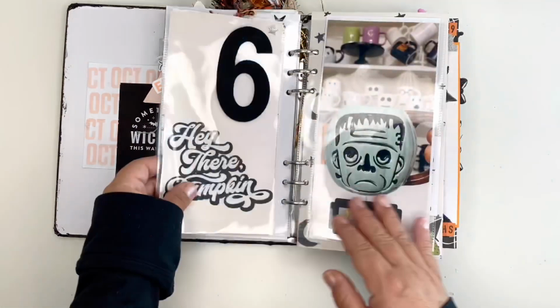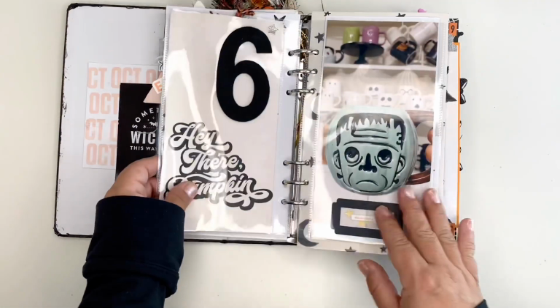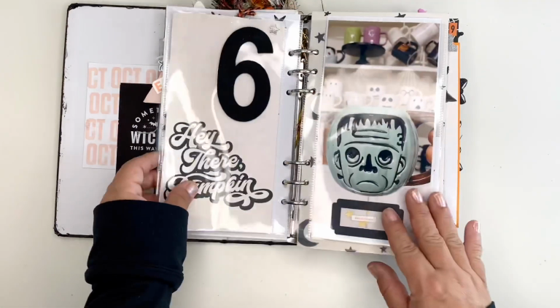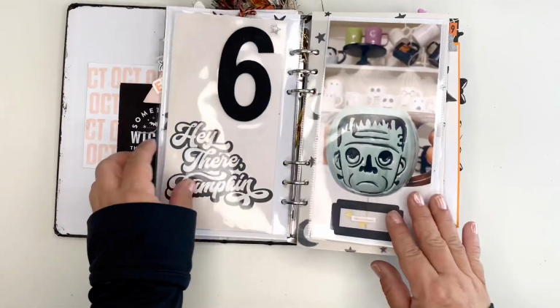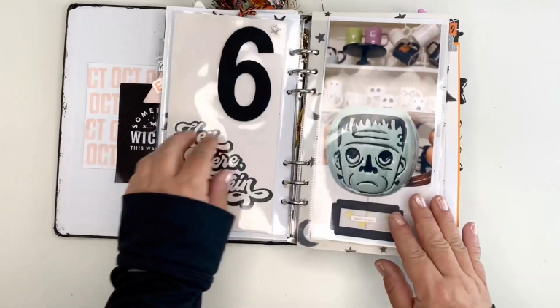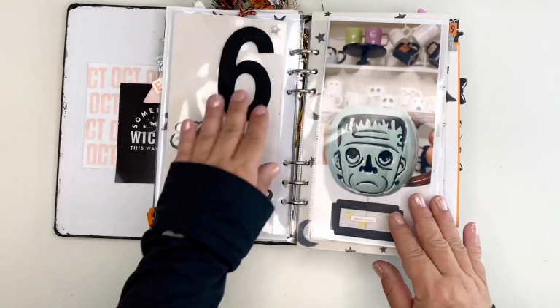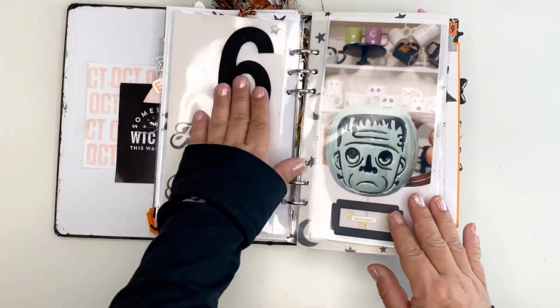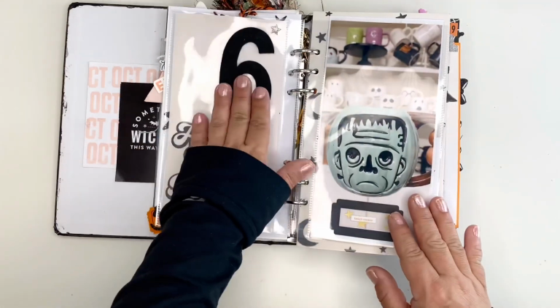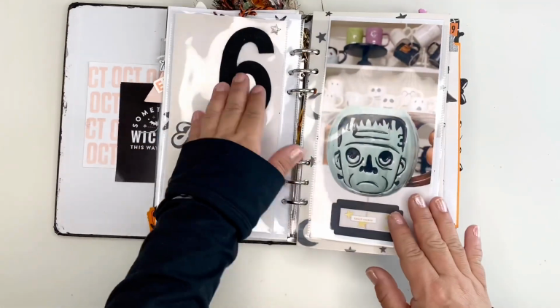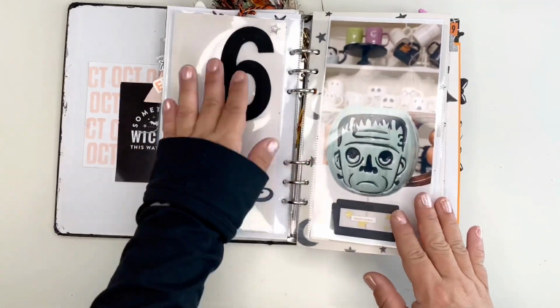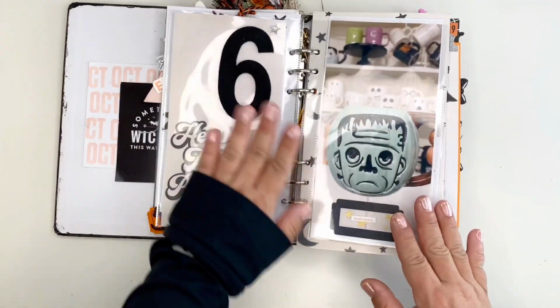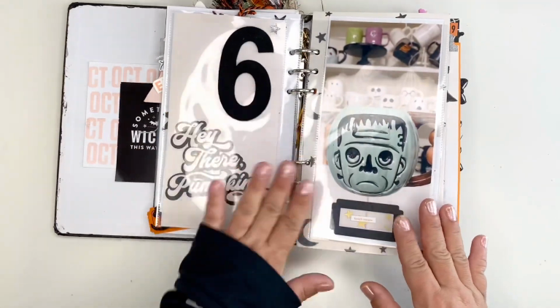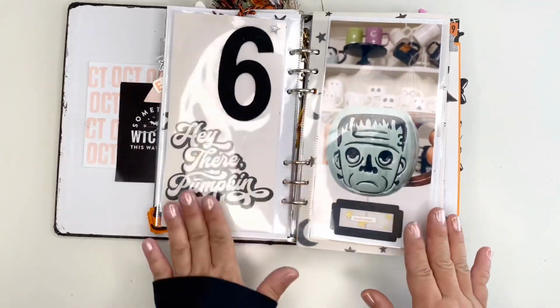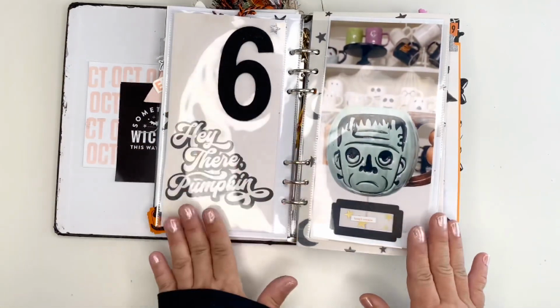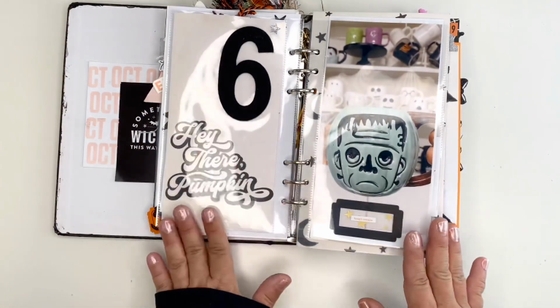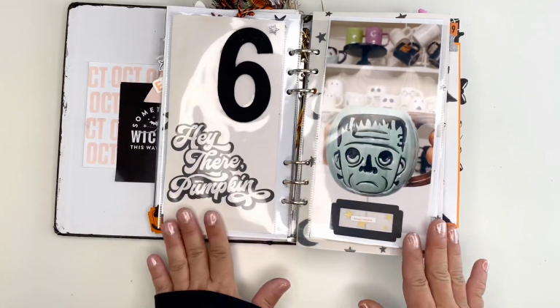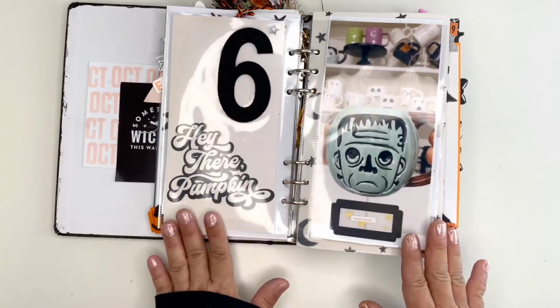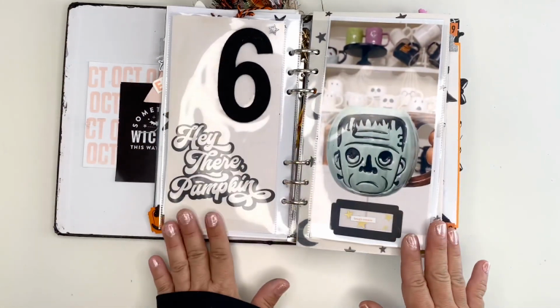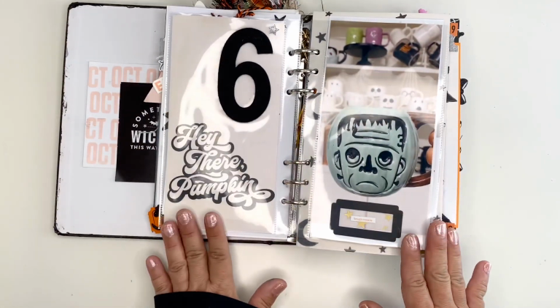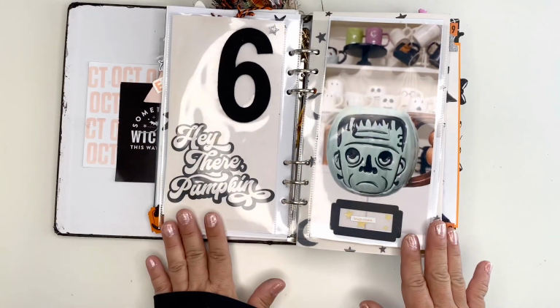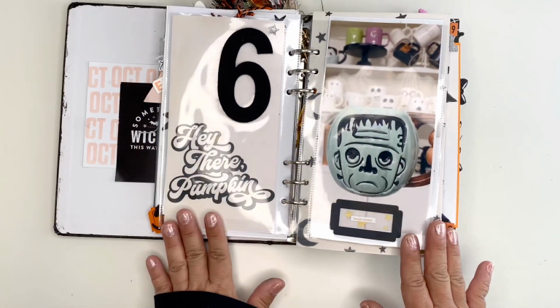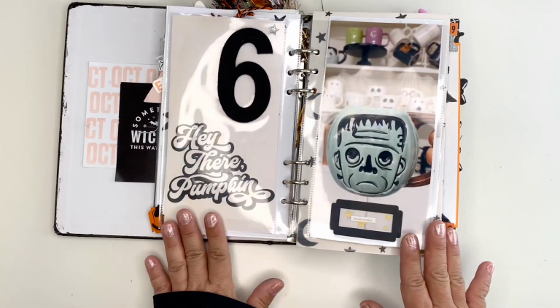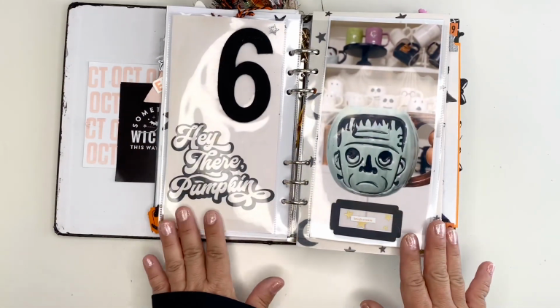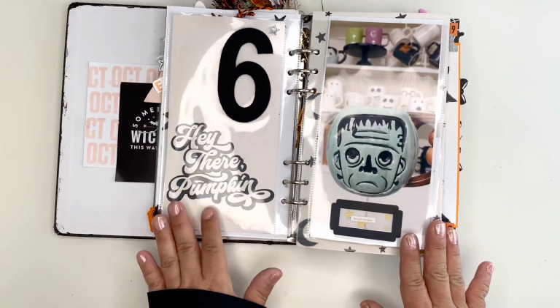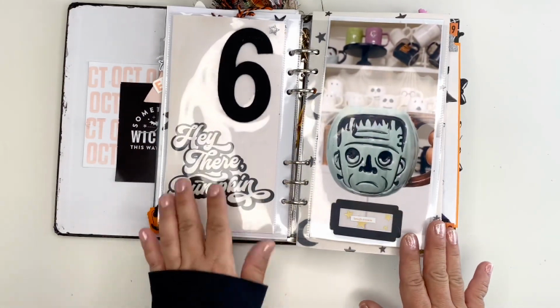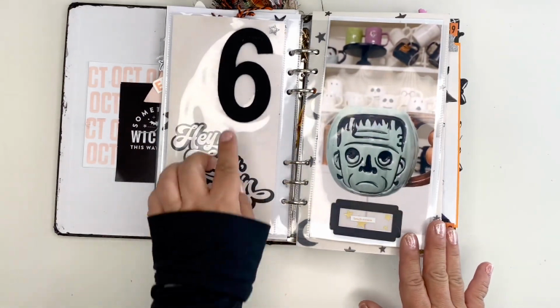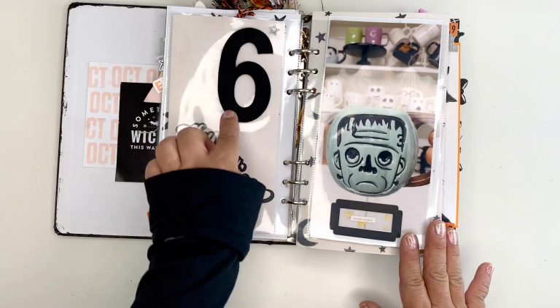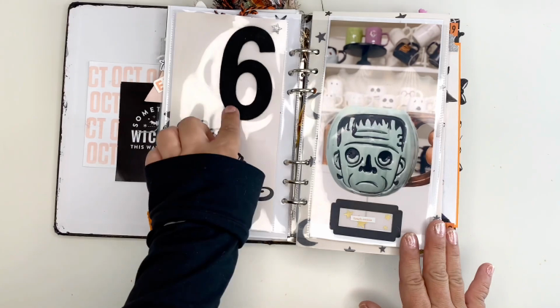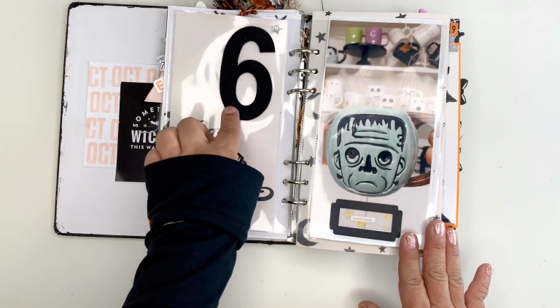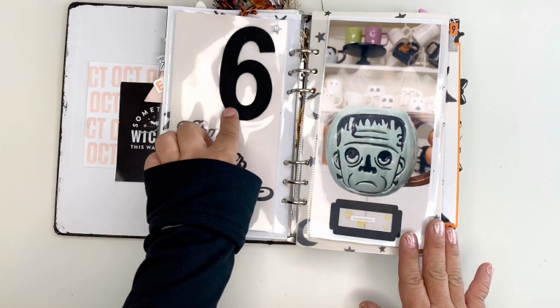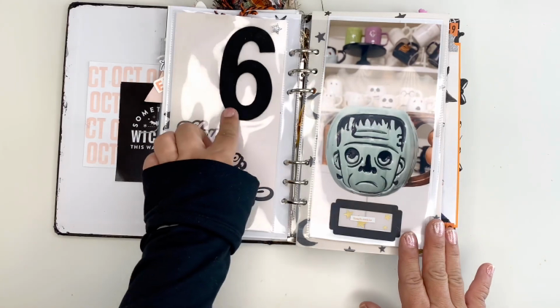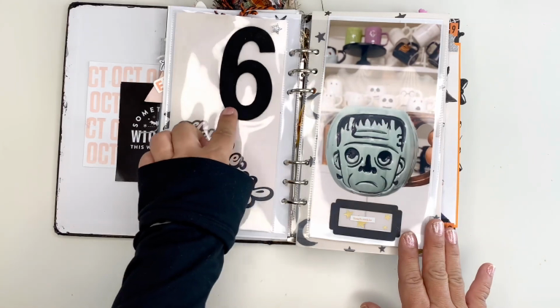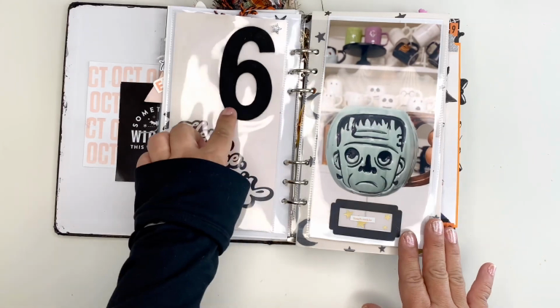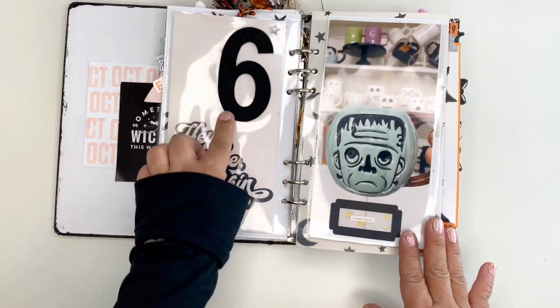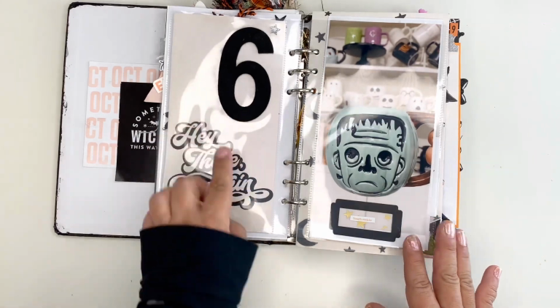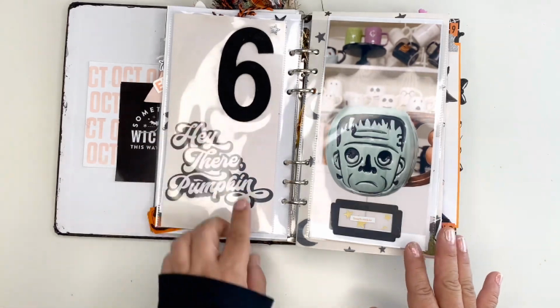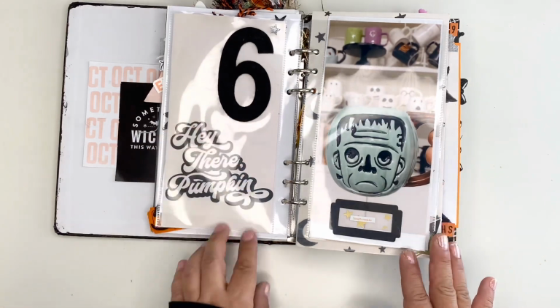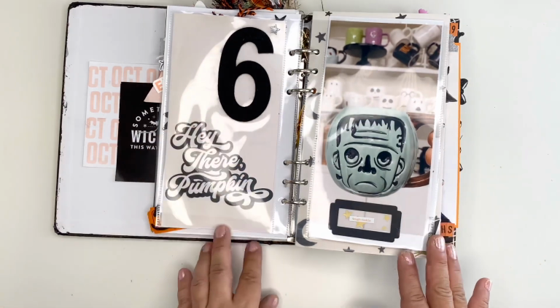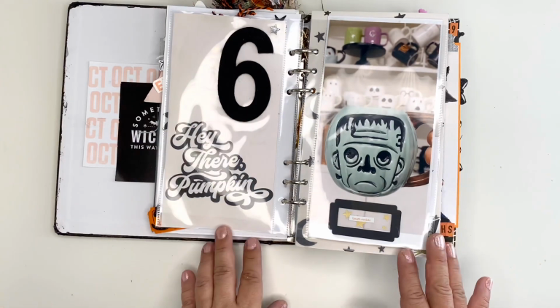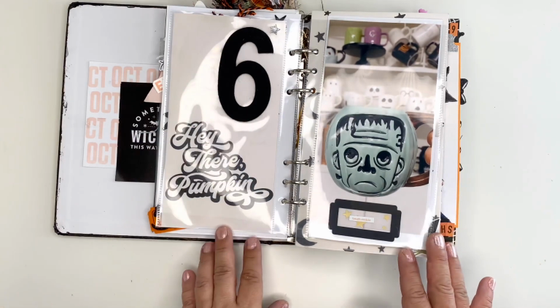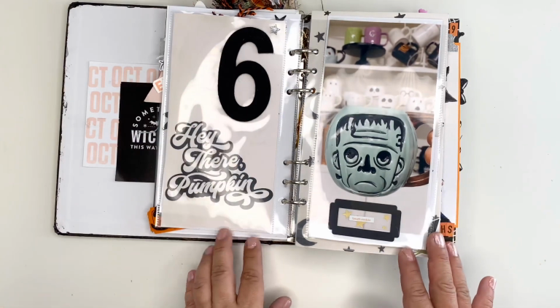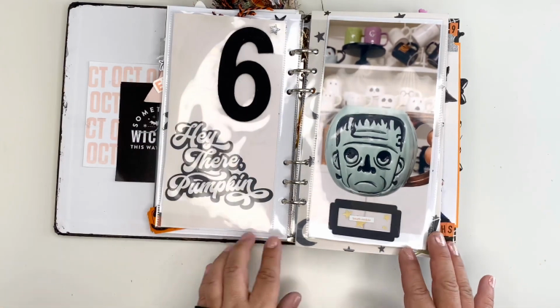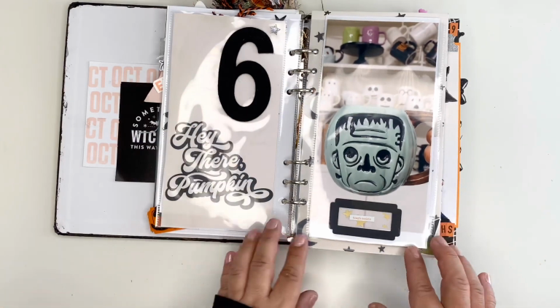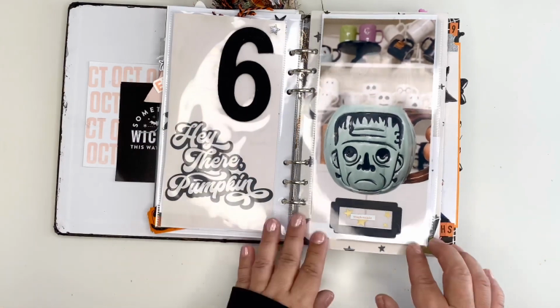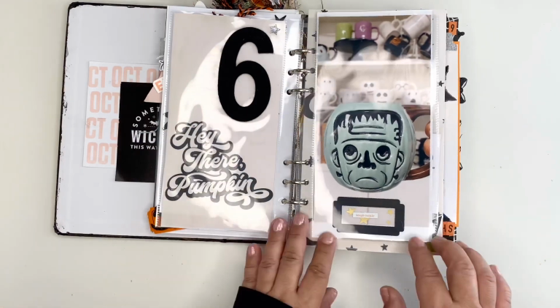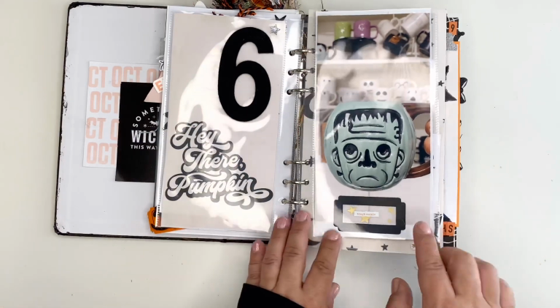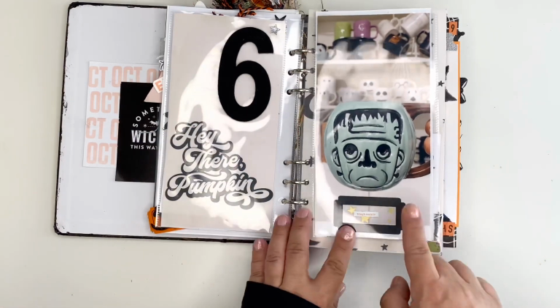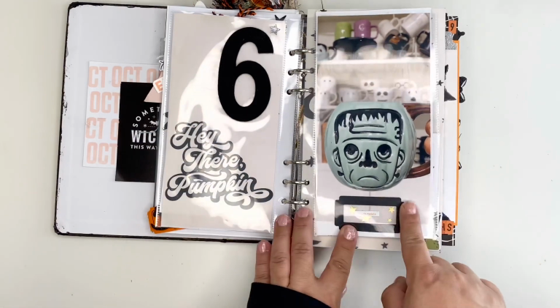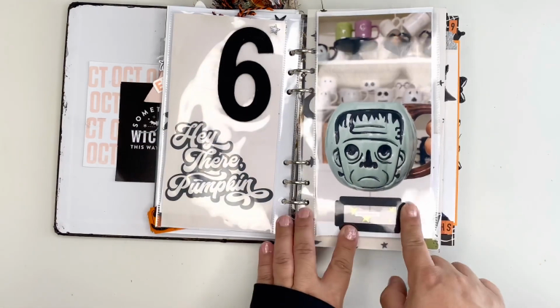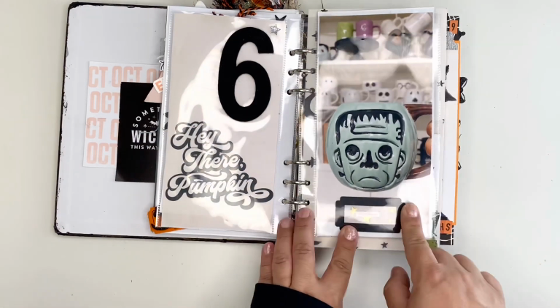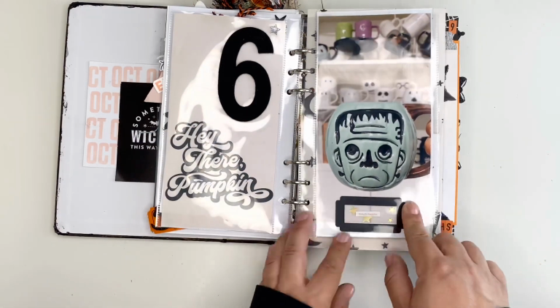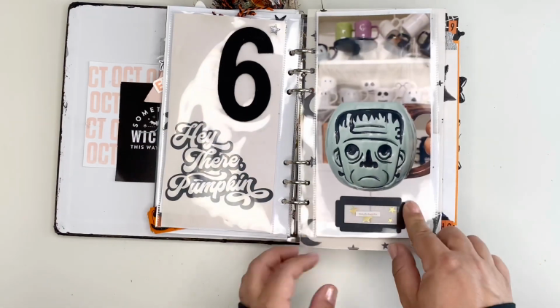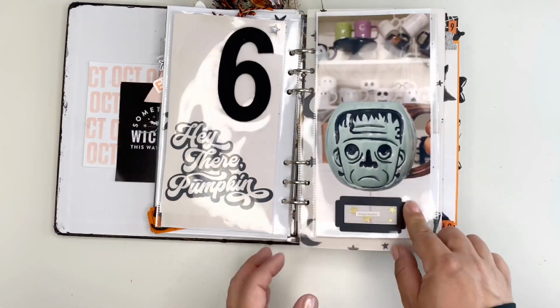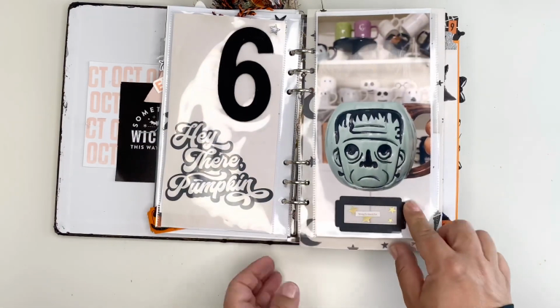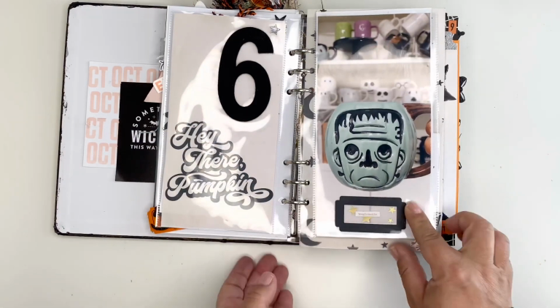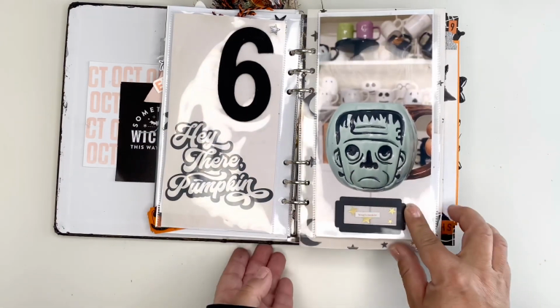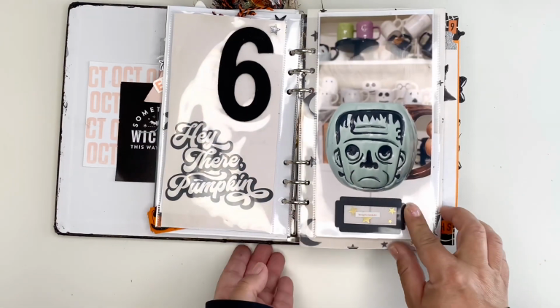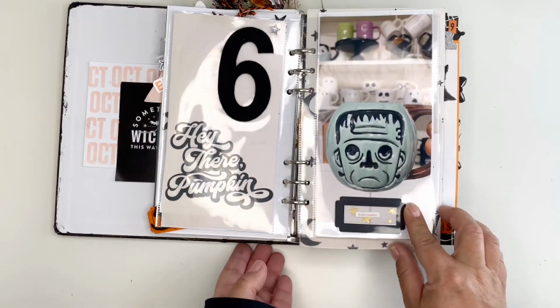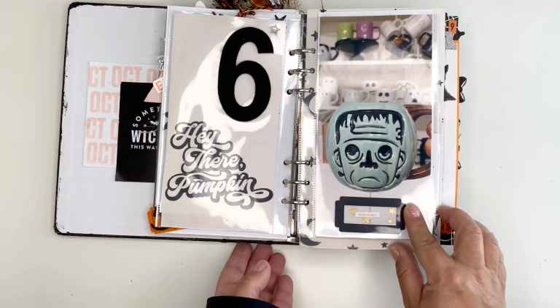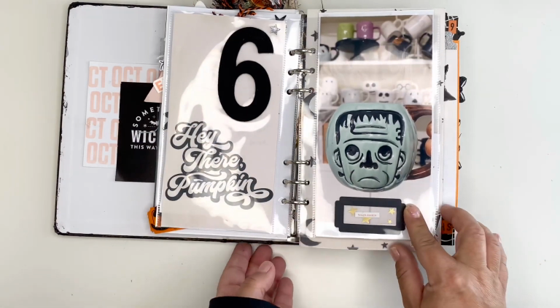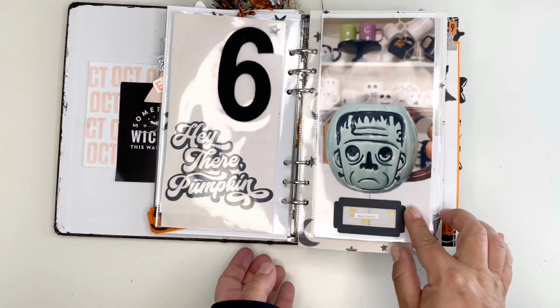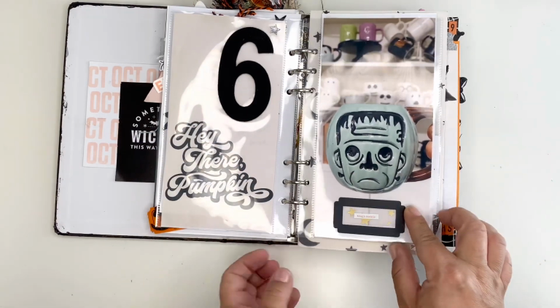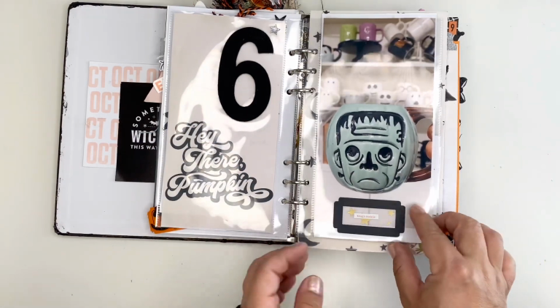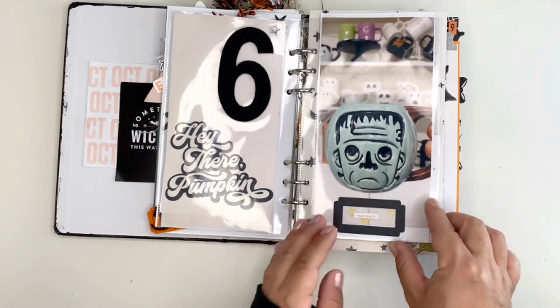Here is just a simple page with a felt number six and one of my newest mugs.